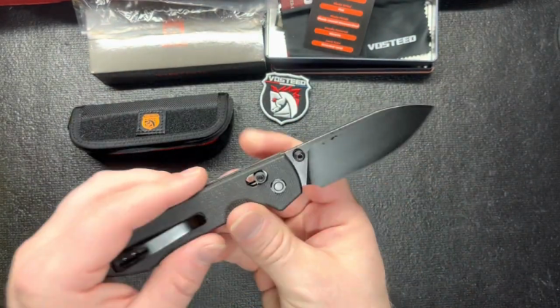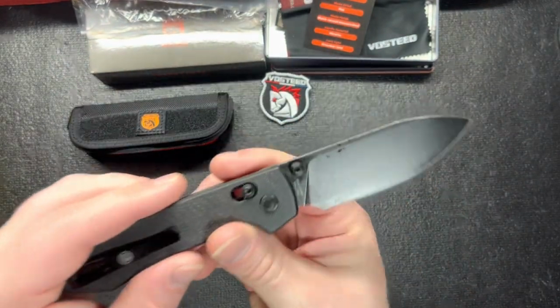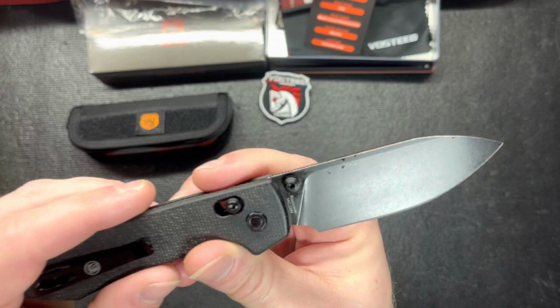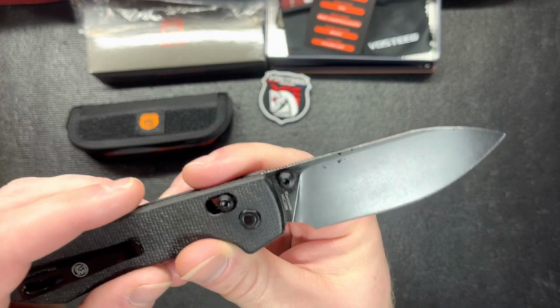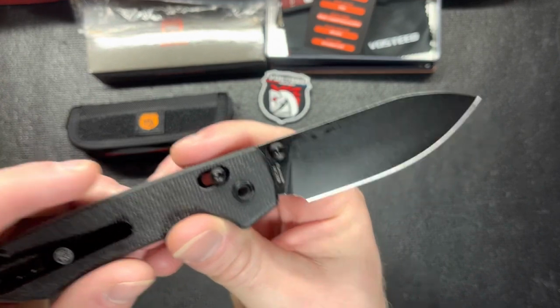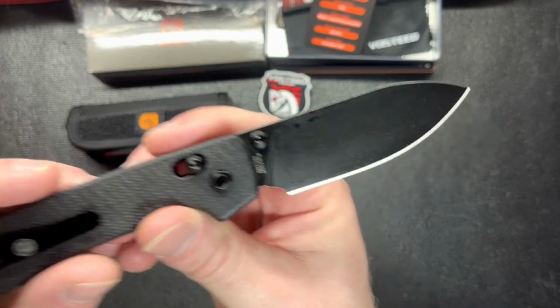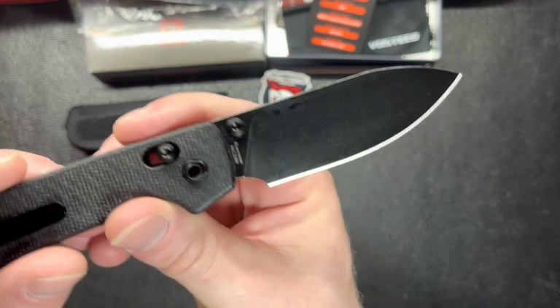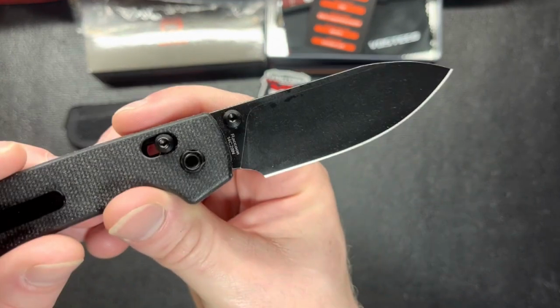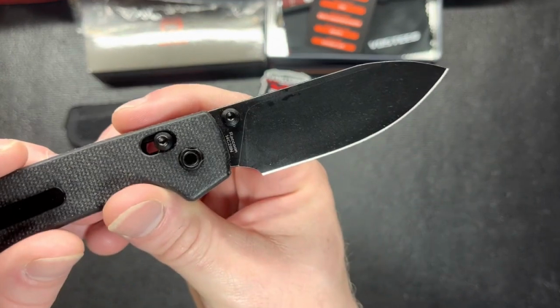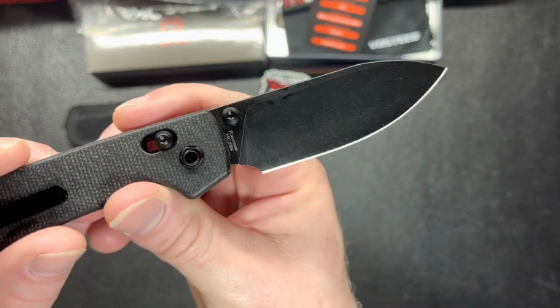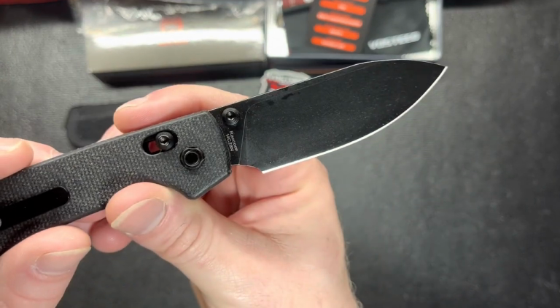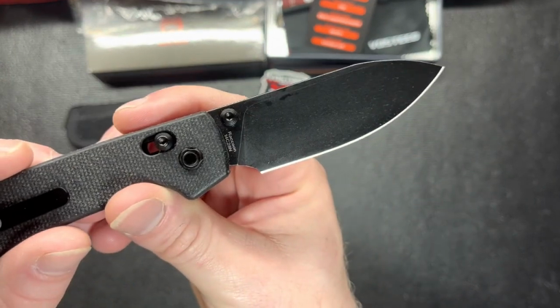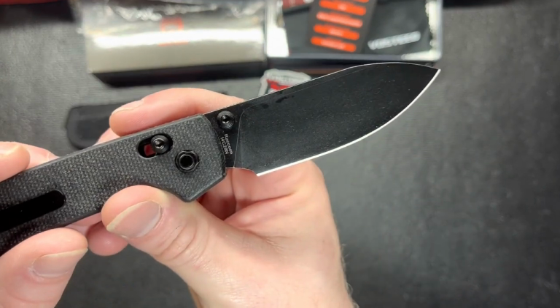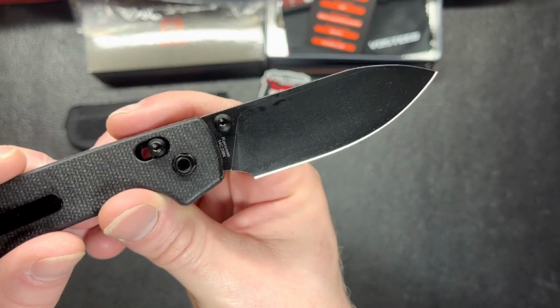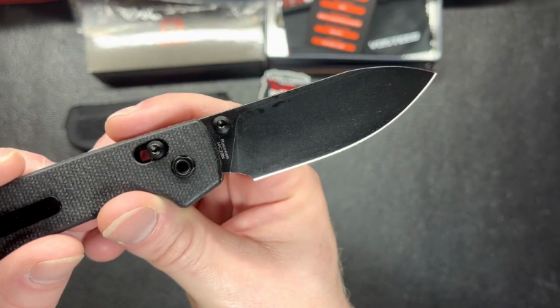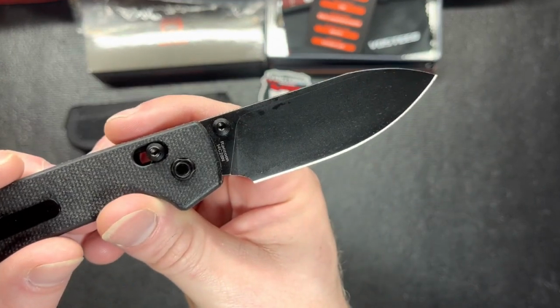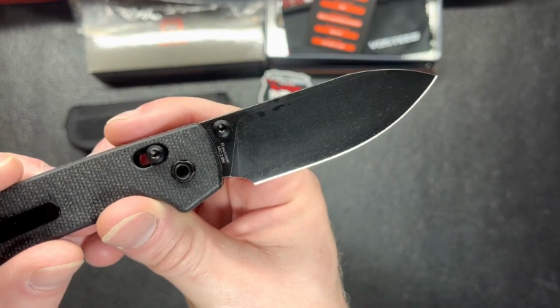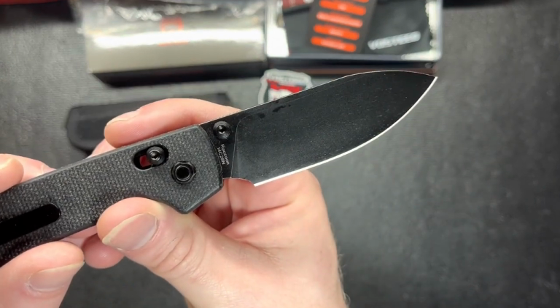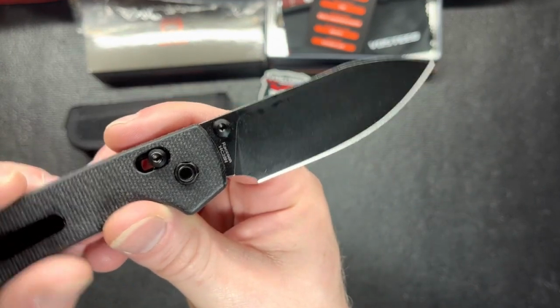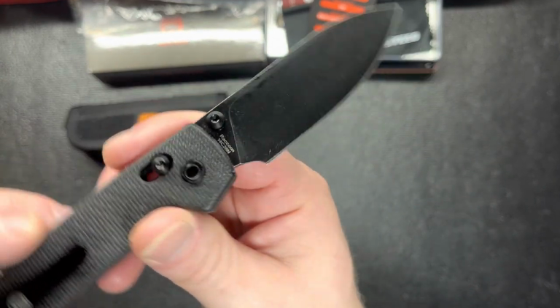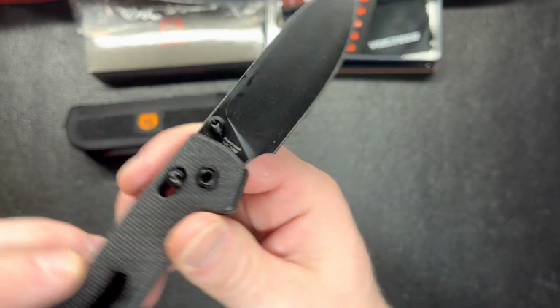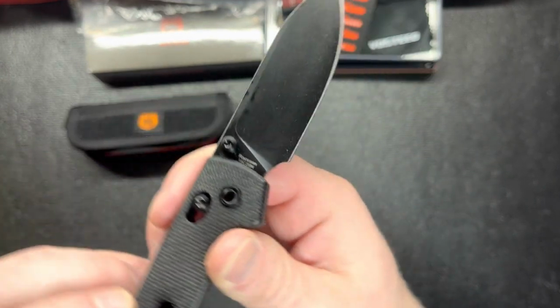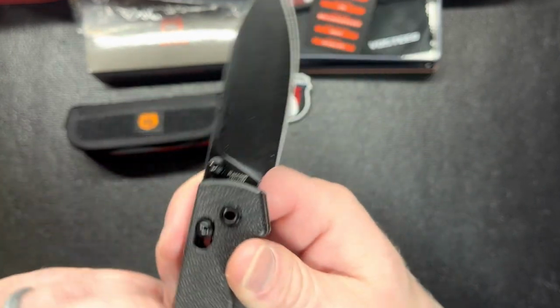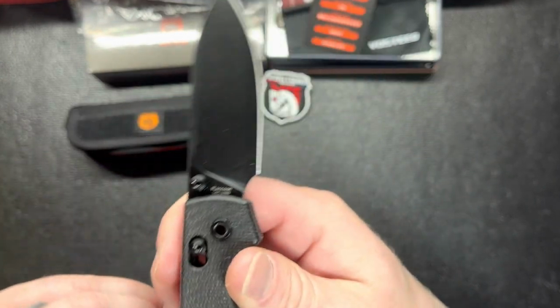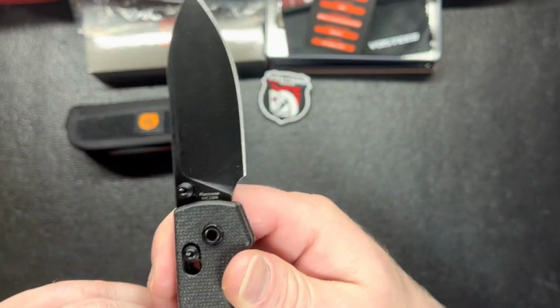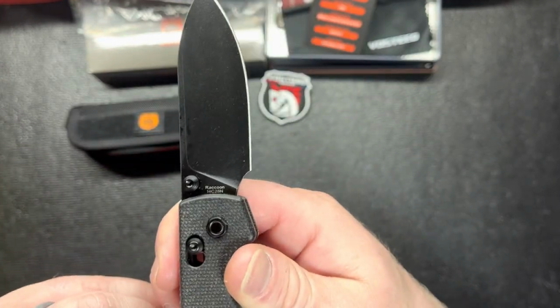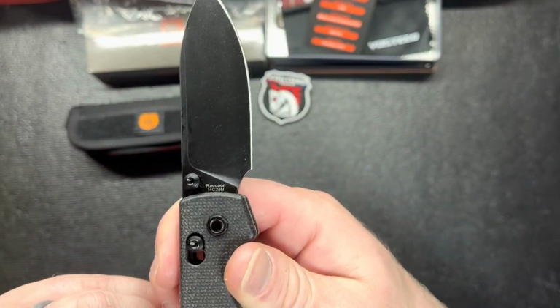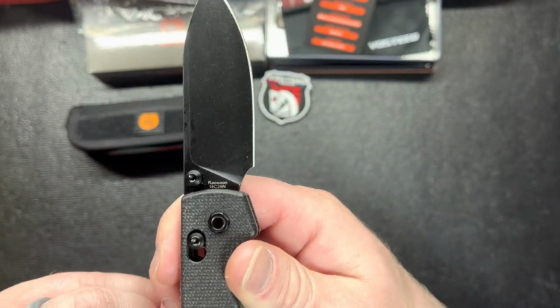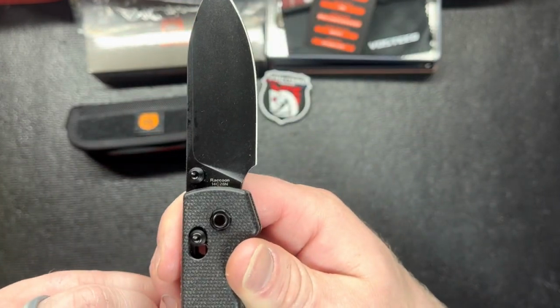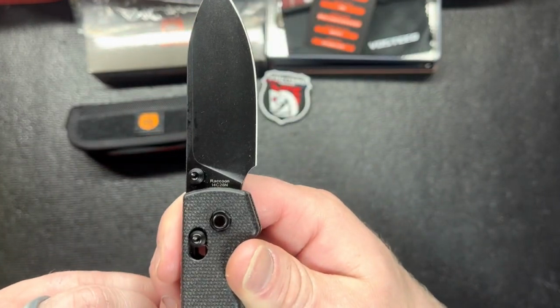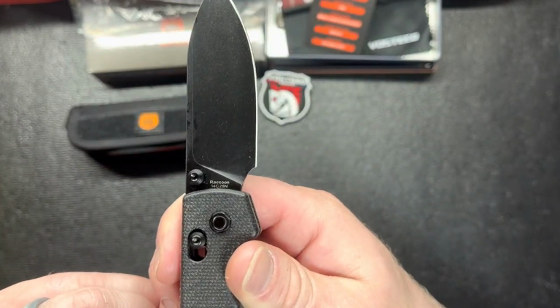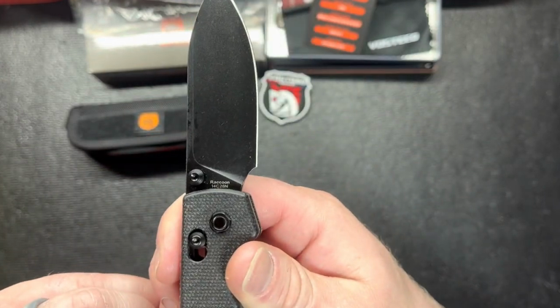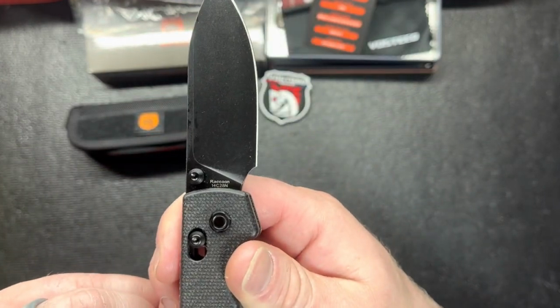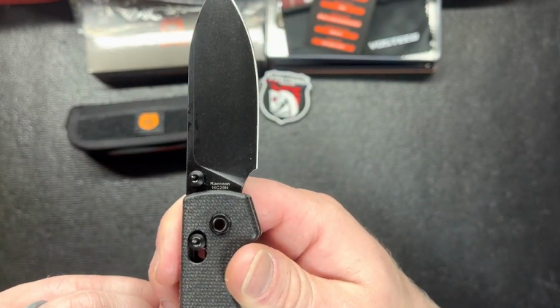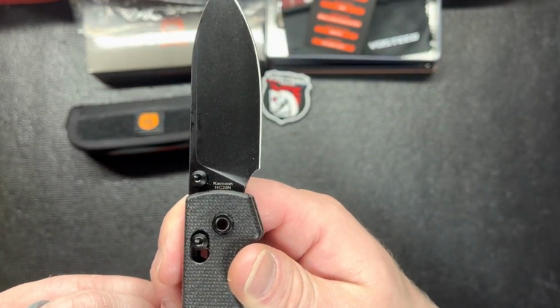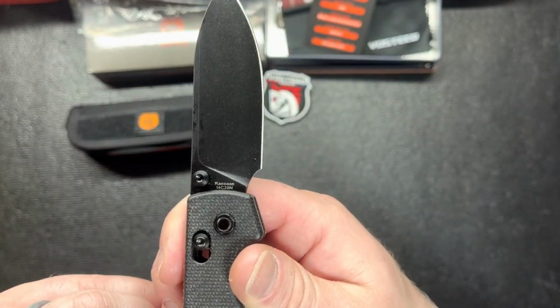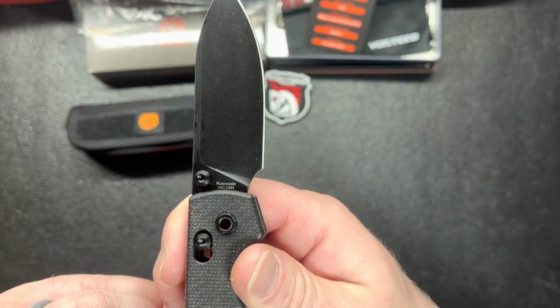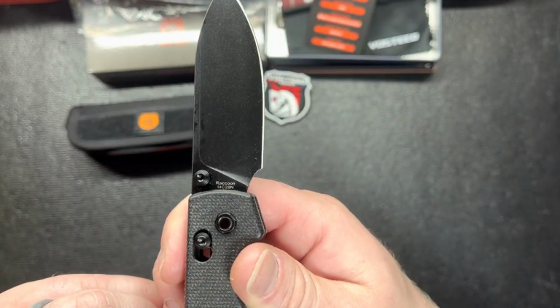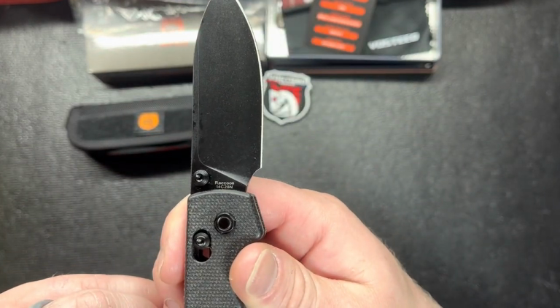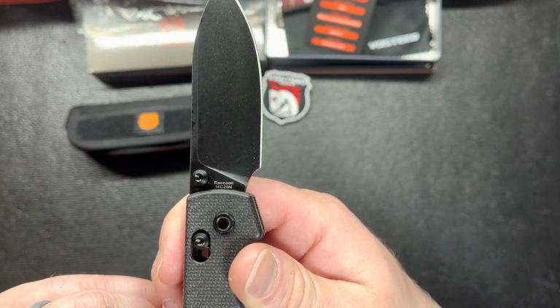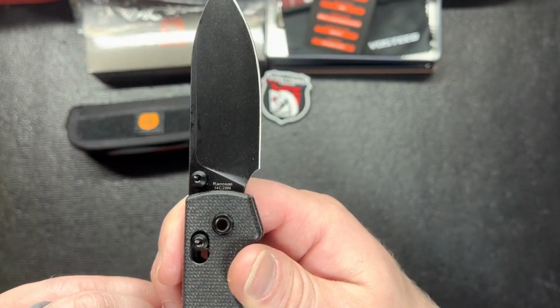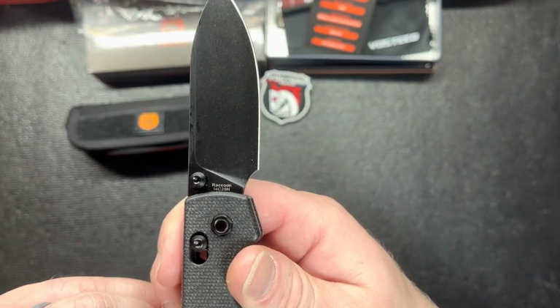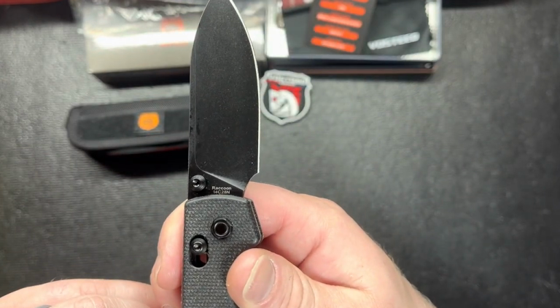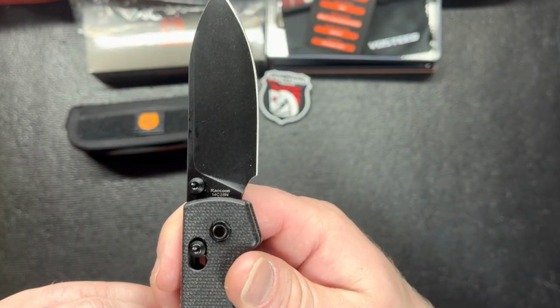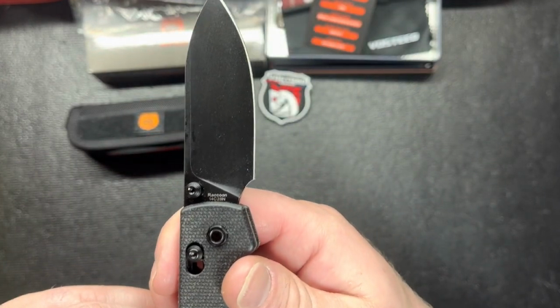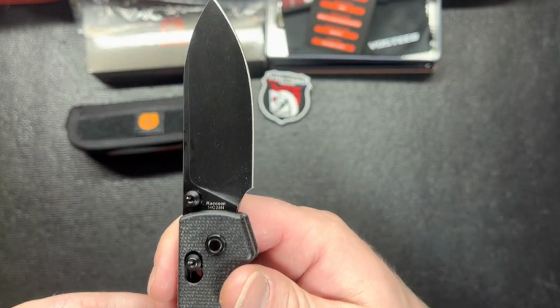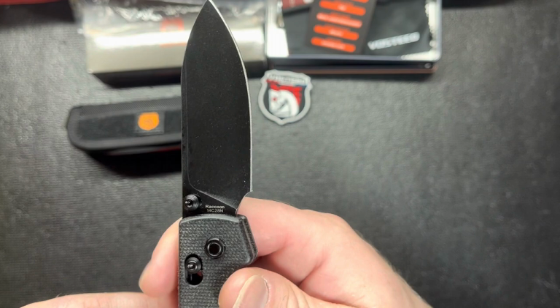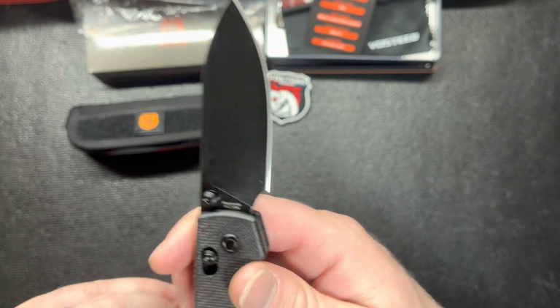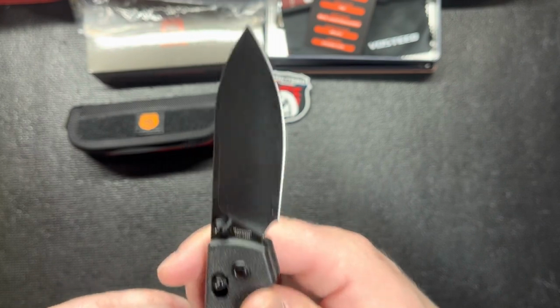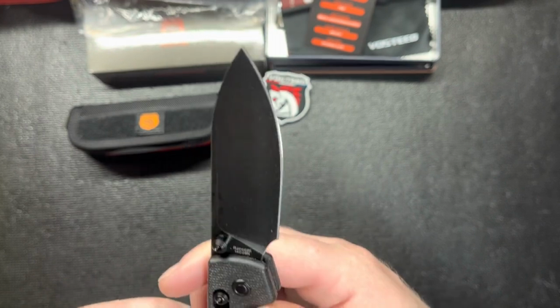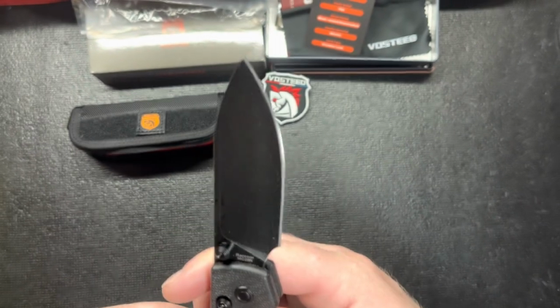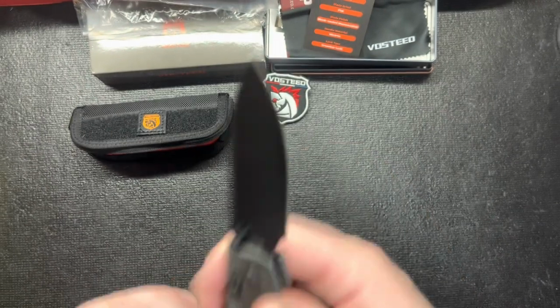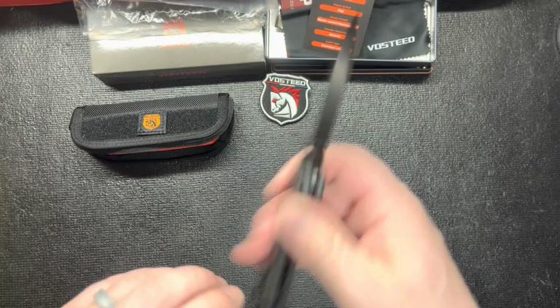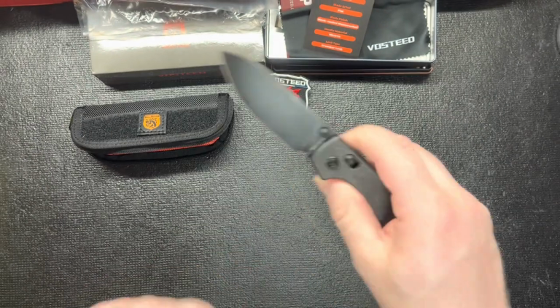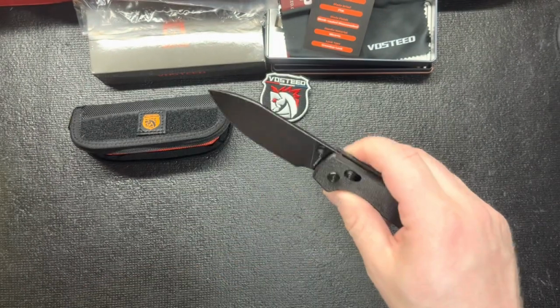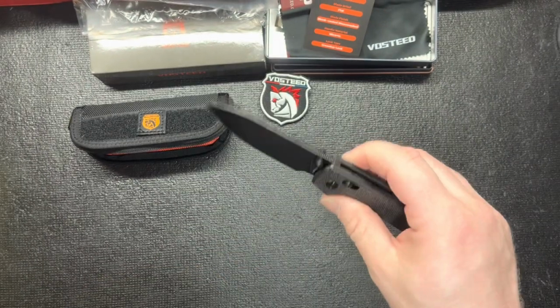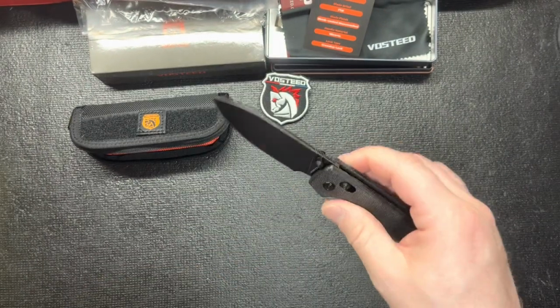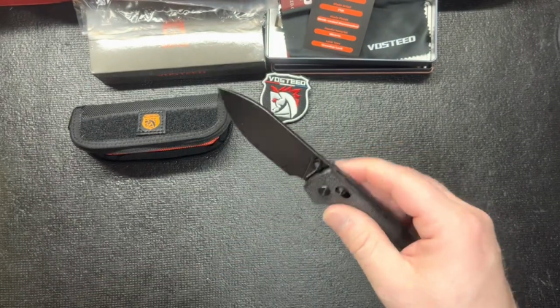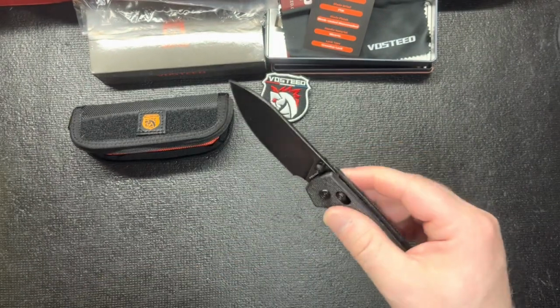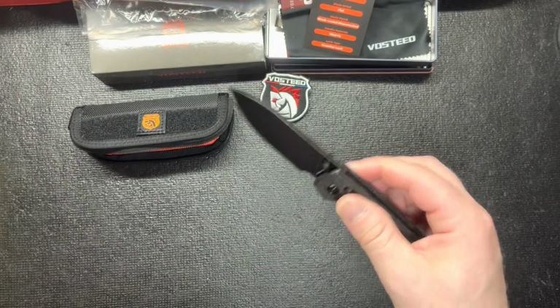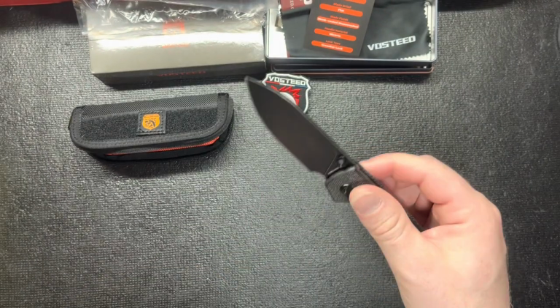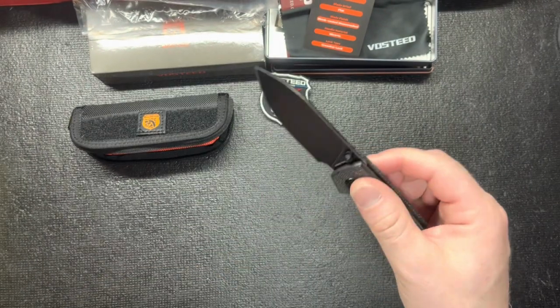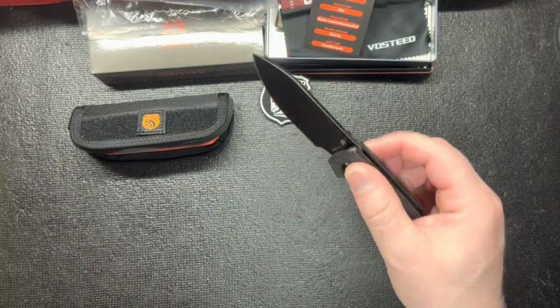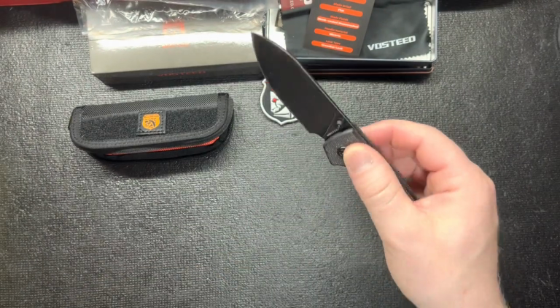It is 14C28N steel. Not too bad, I like it.